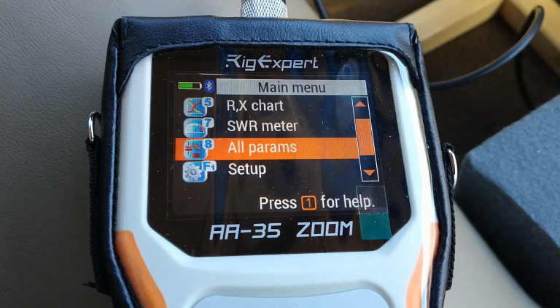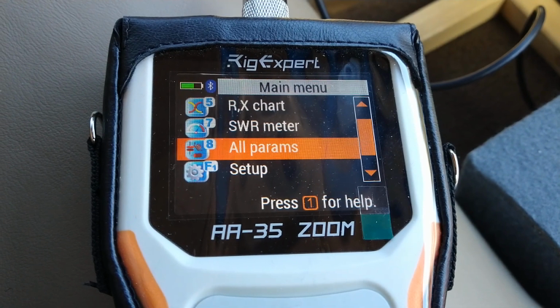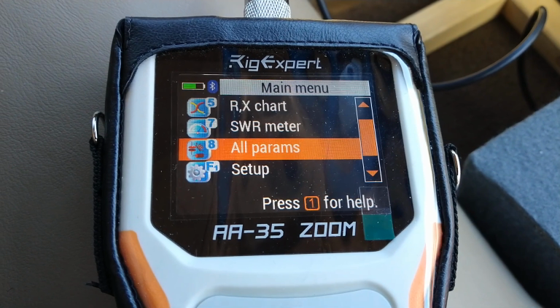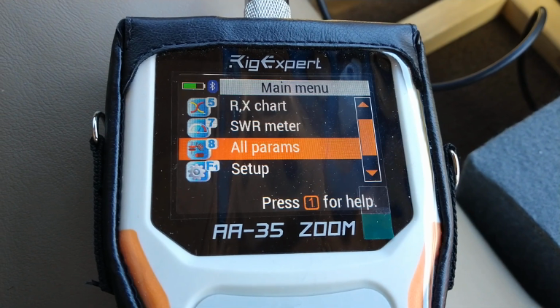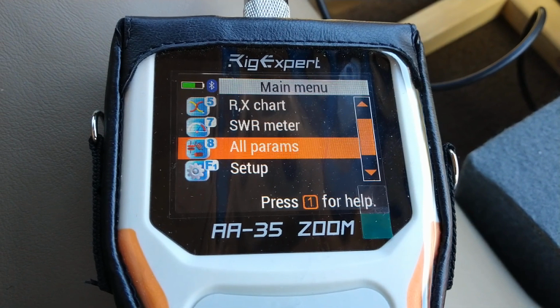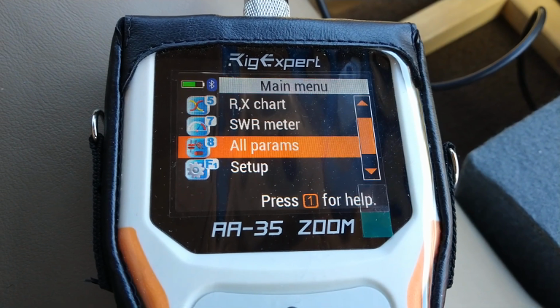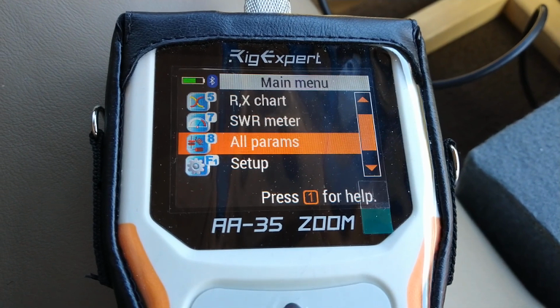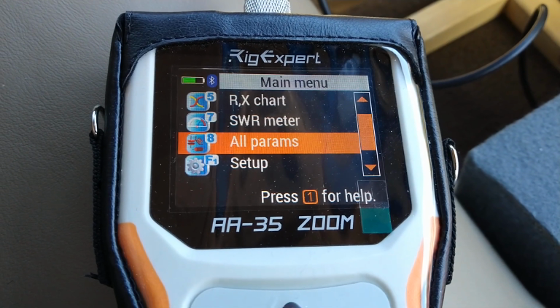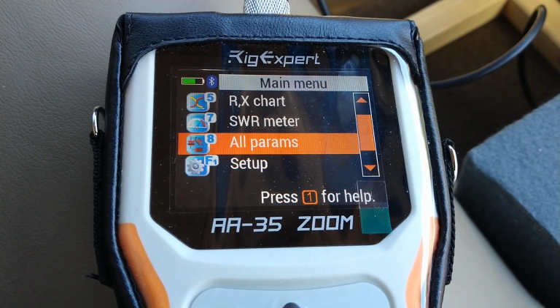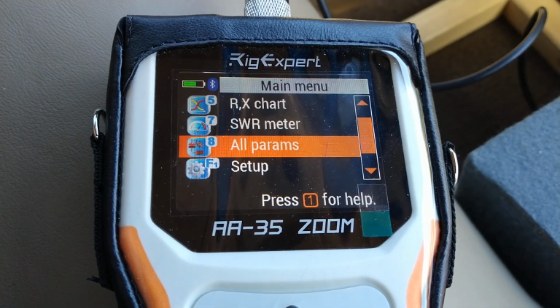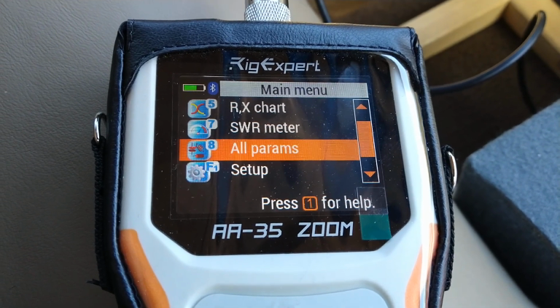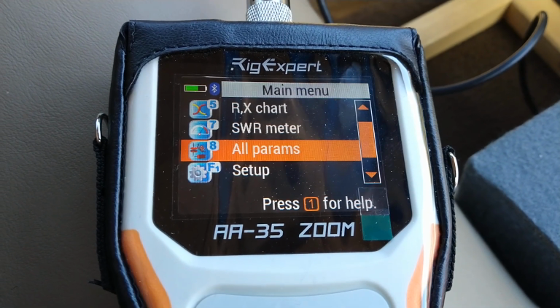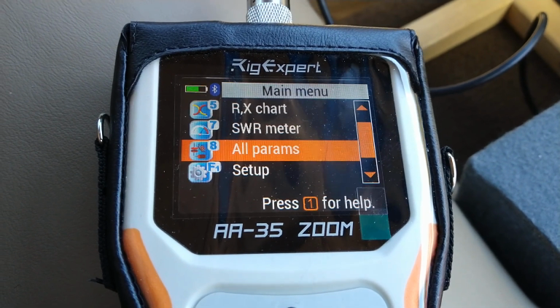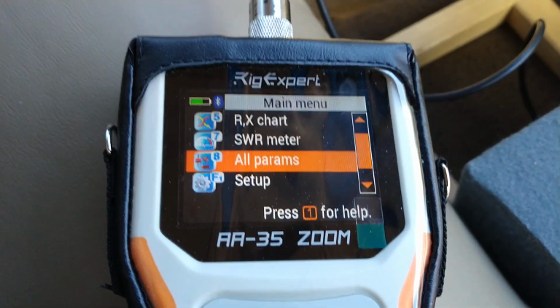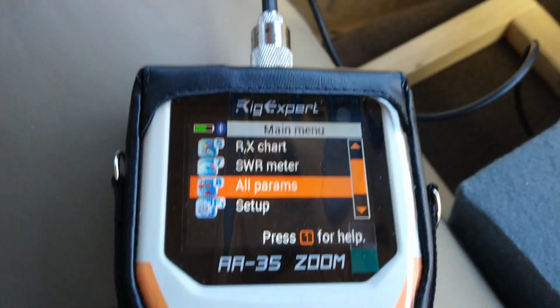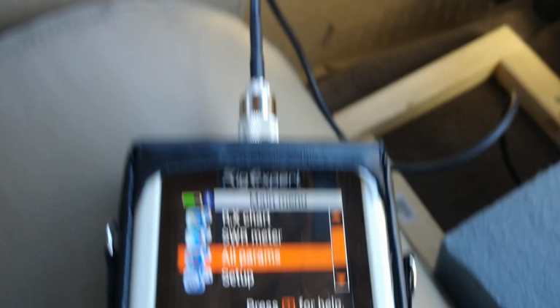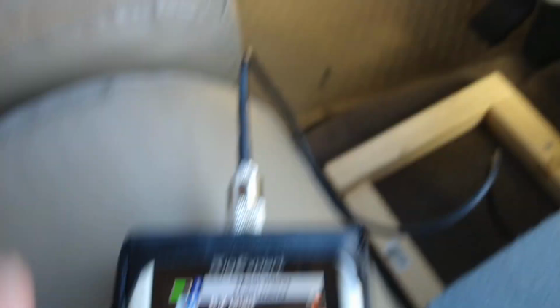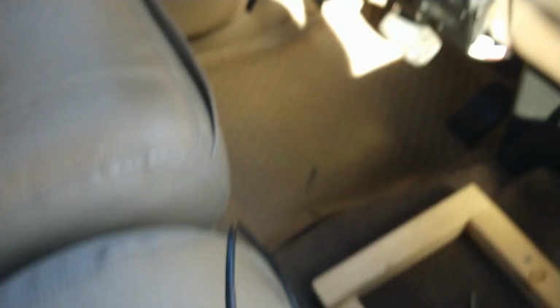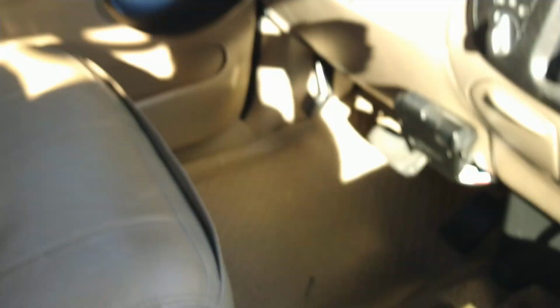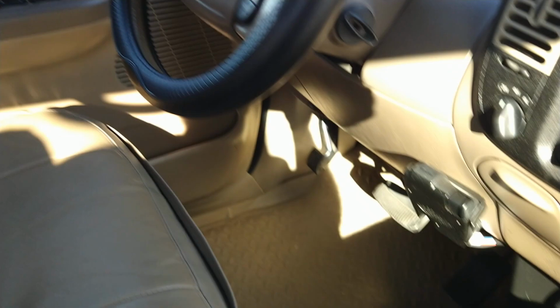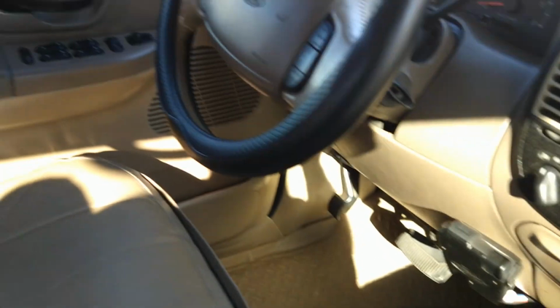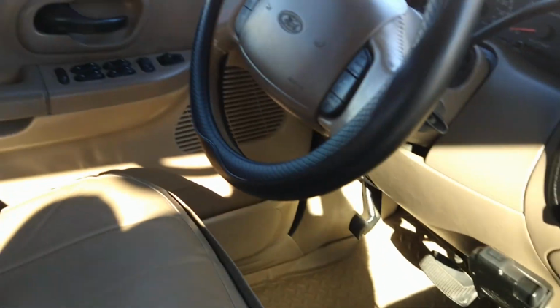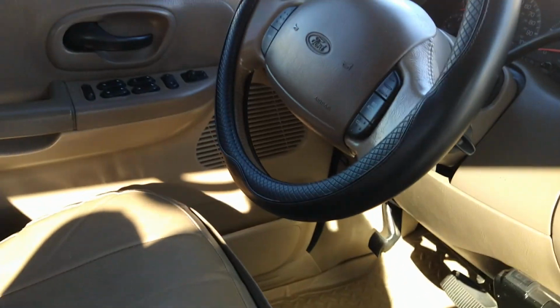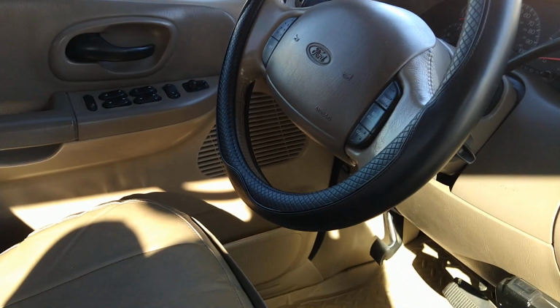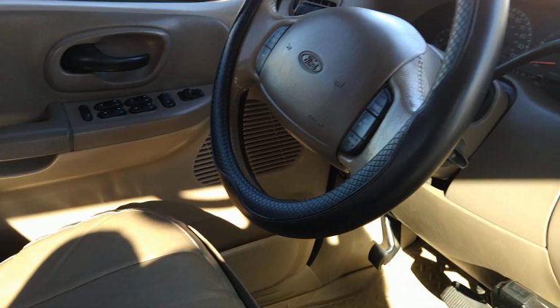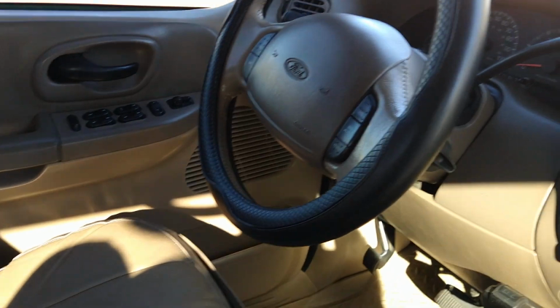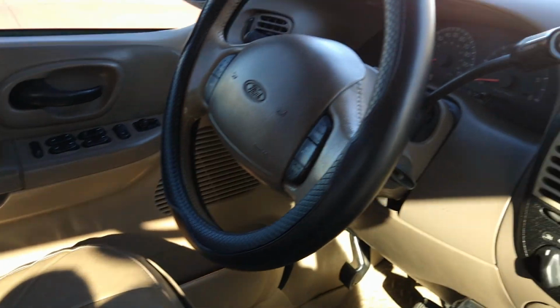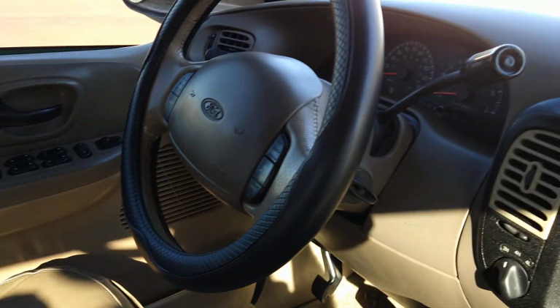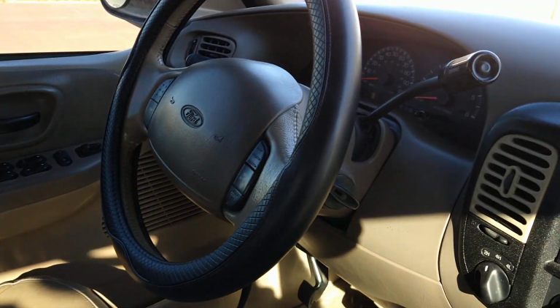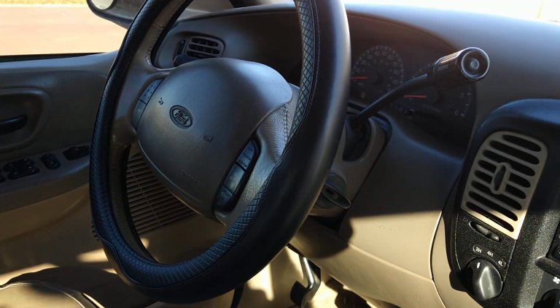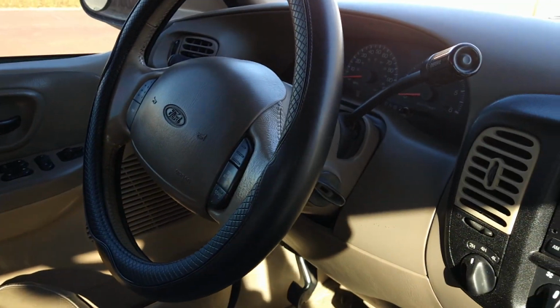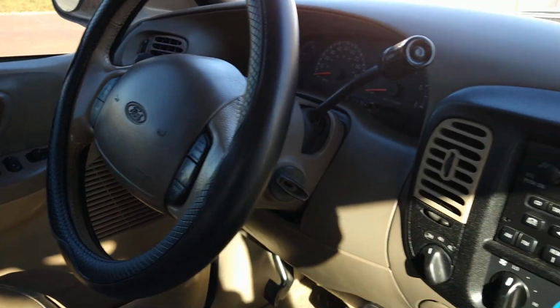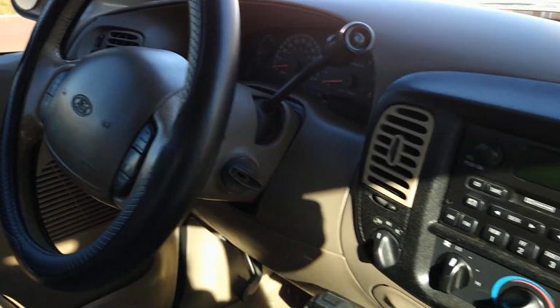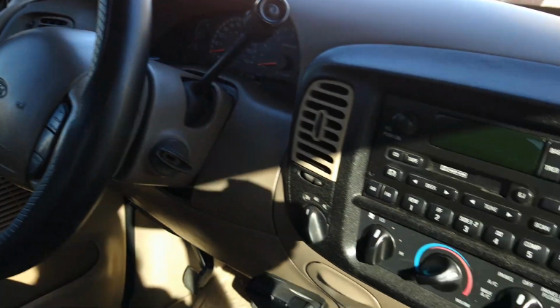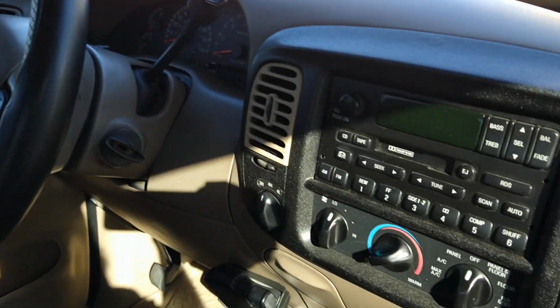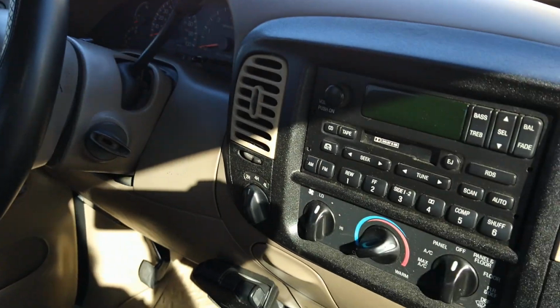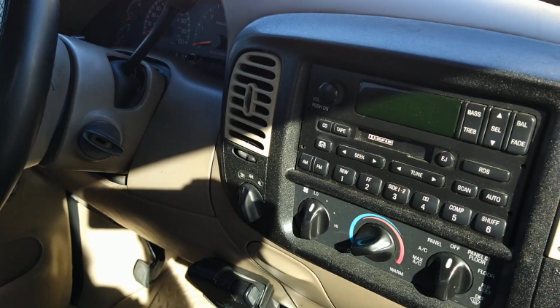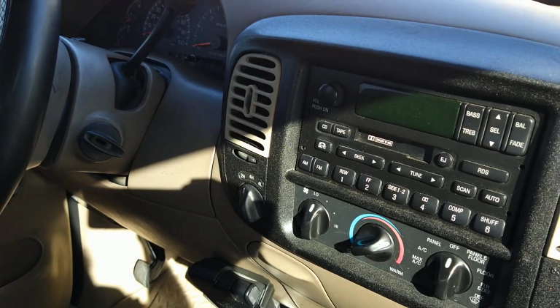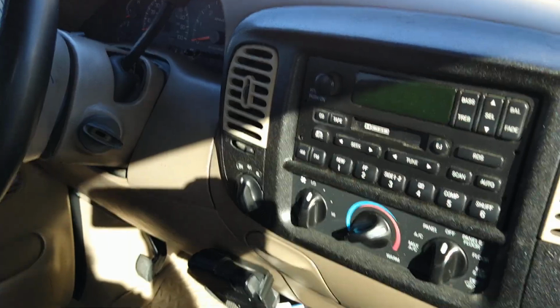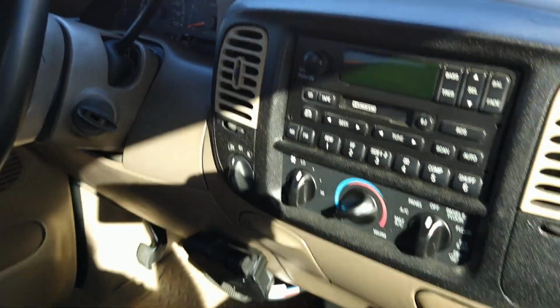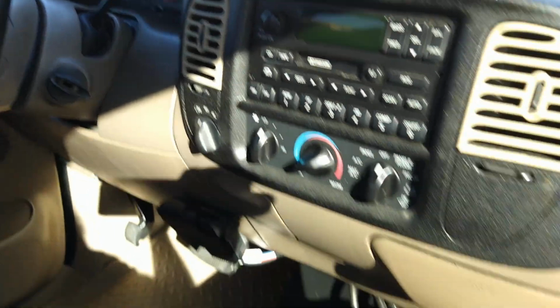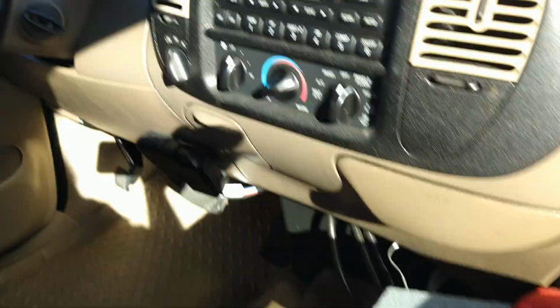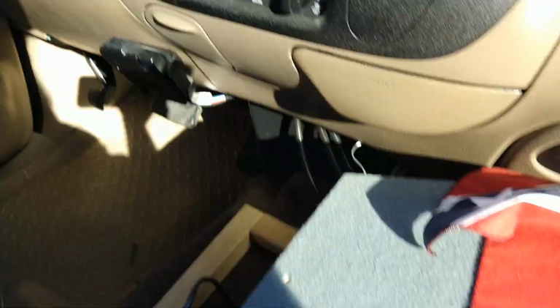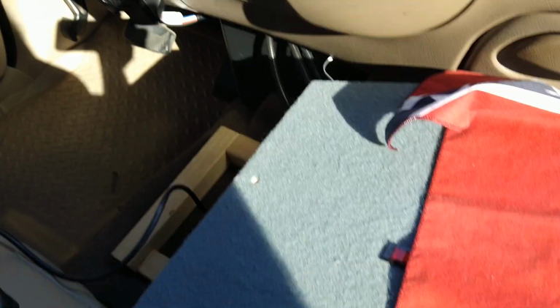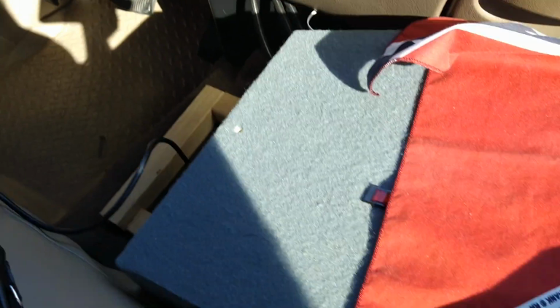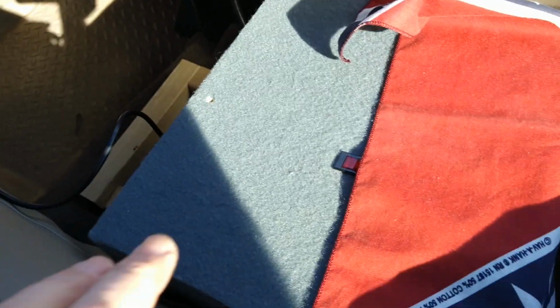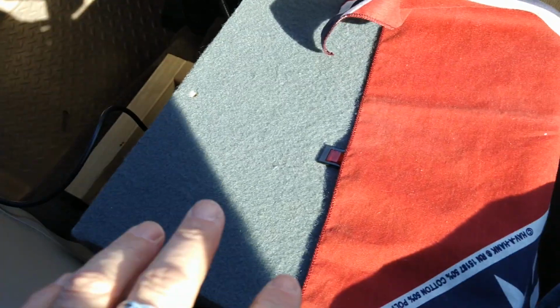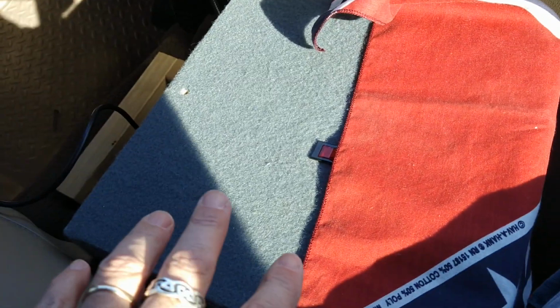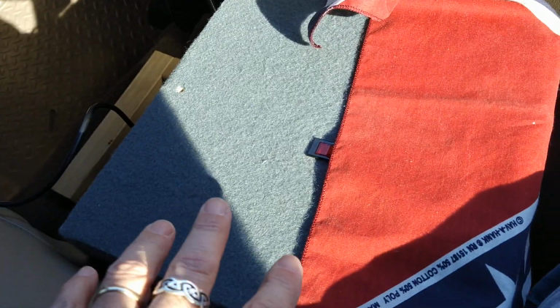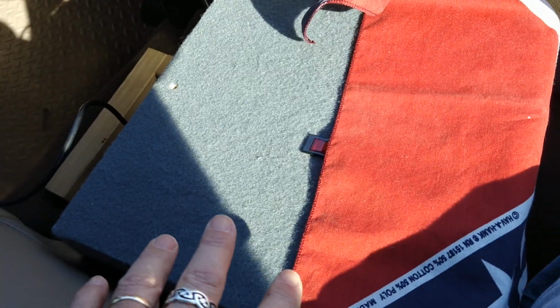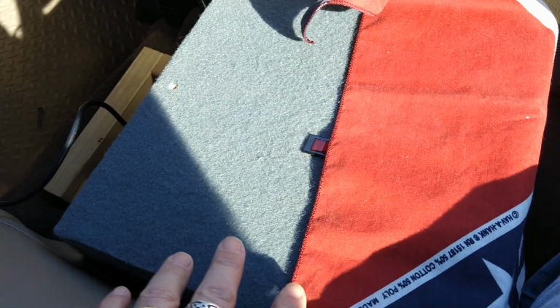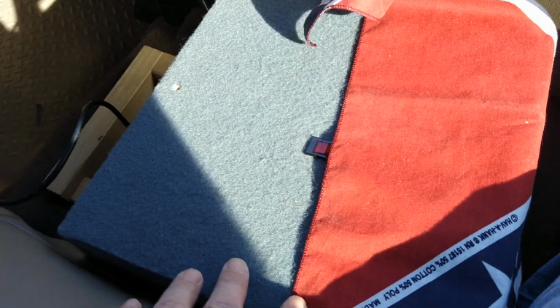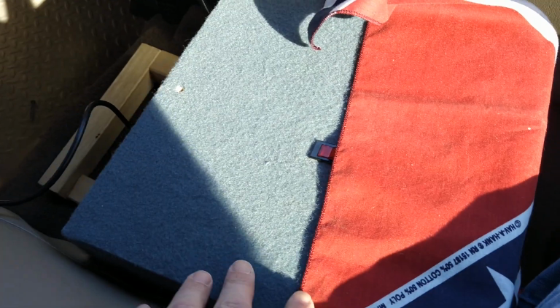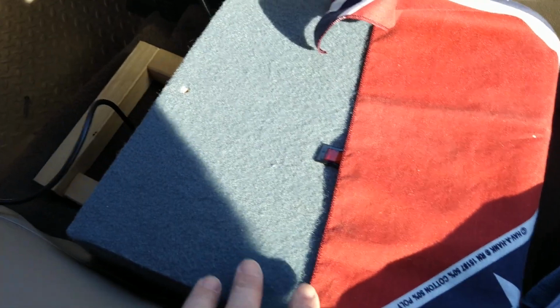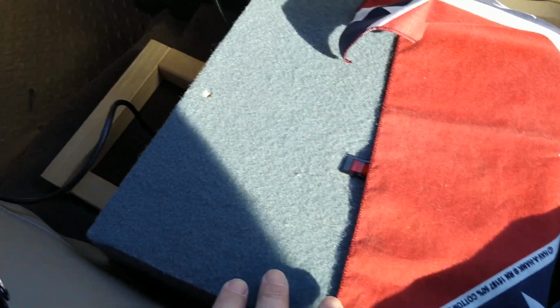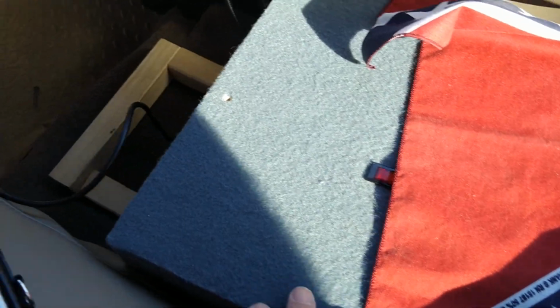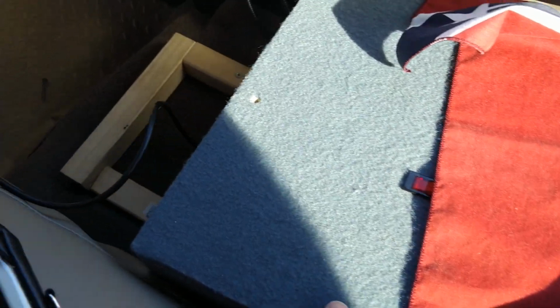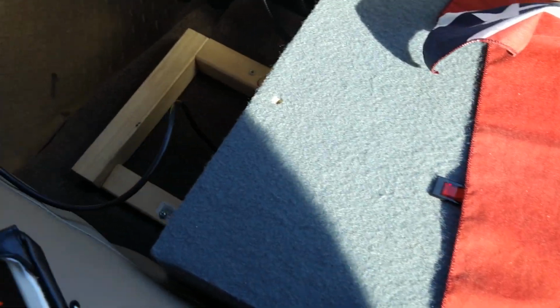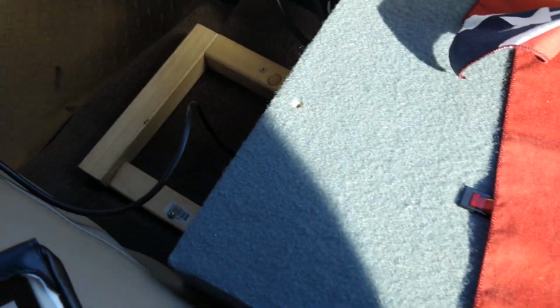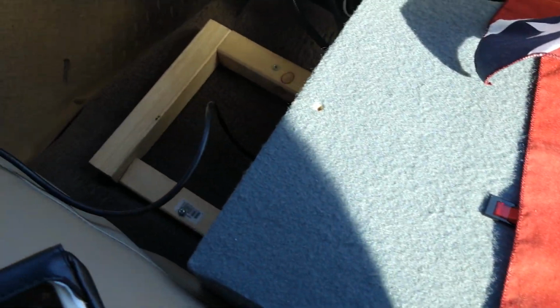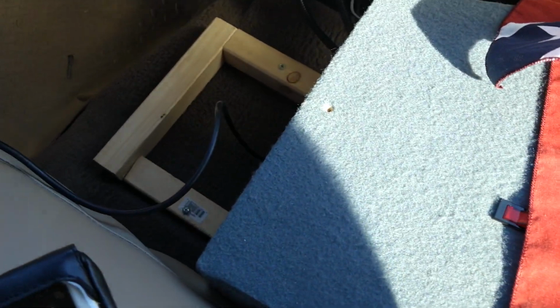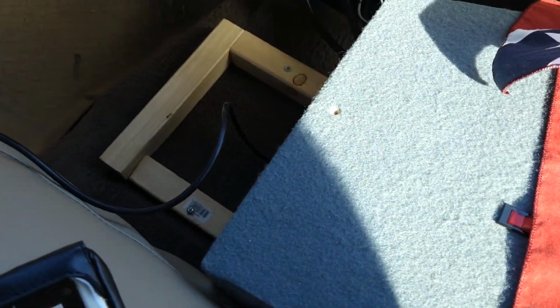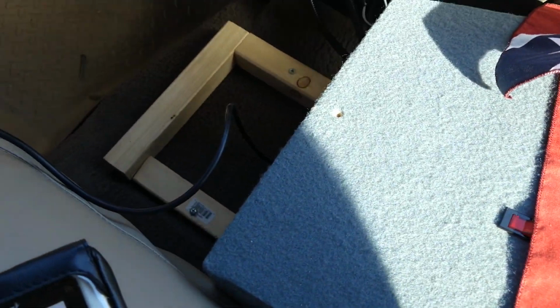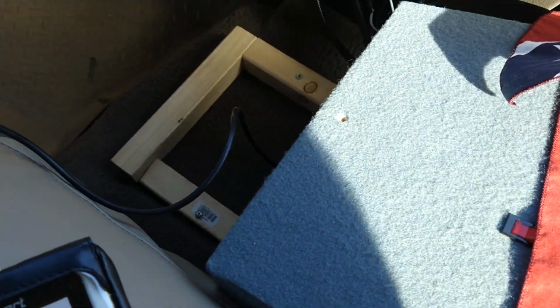Hey there folks, I'm in my F-150. As you can see, this is definitely the F-150. Here's my console laying over on its side here.